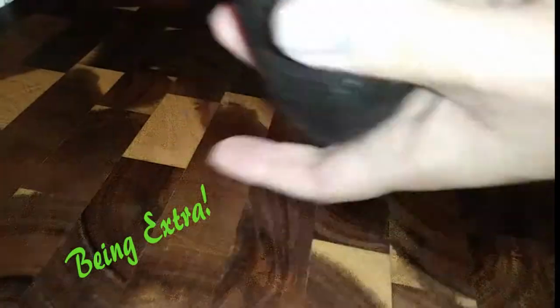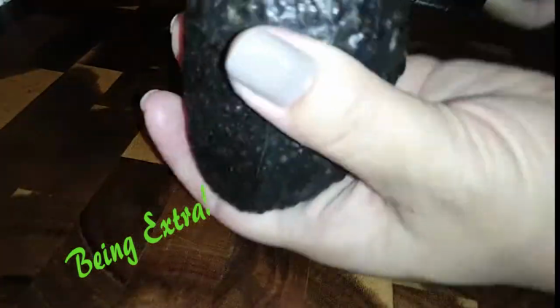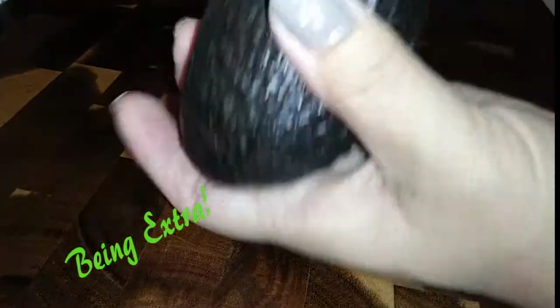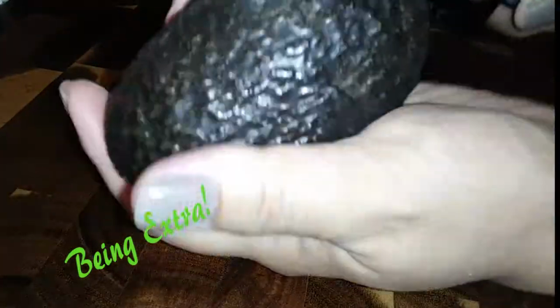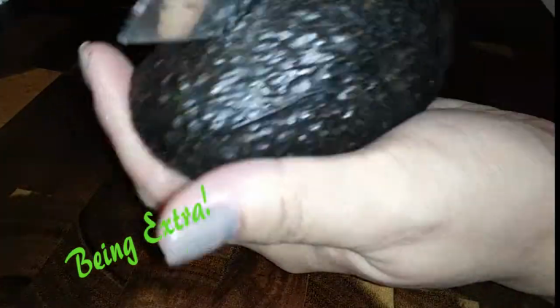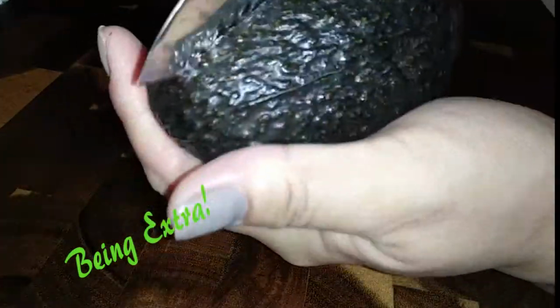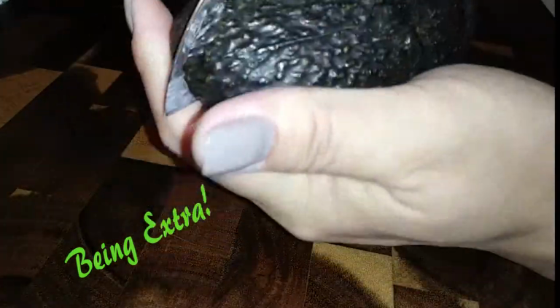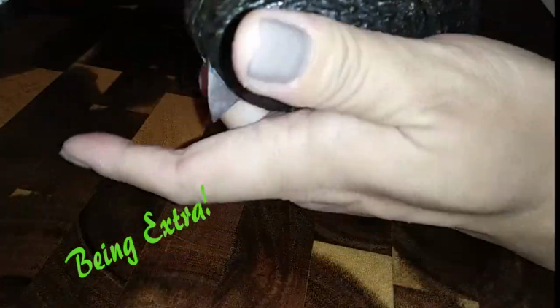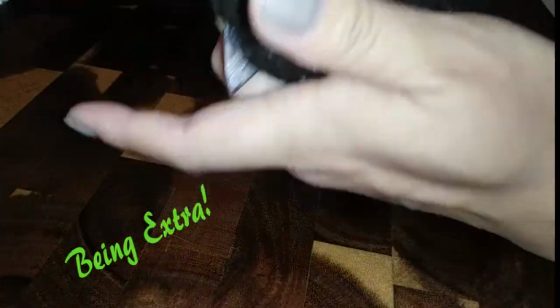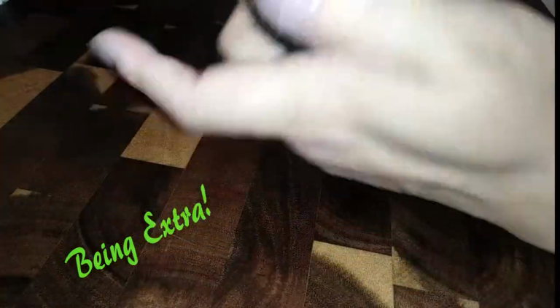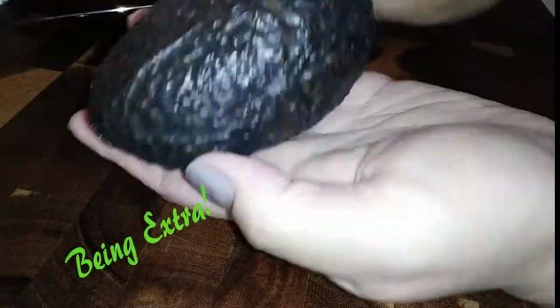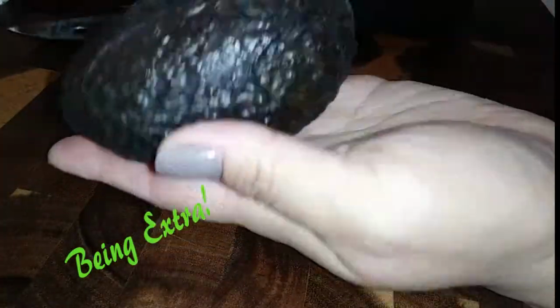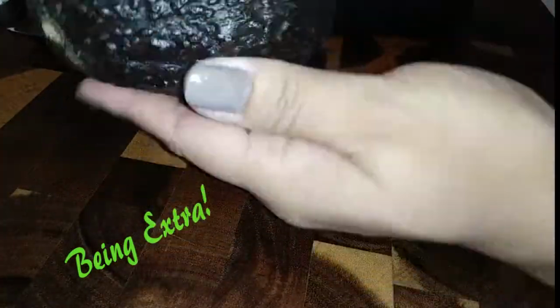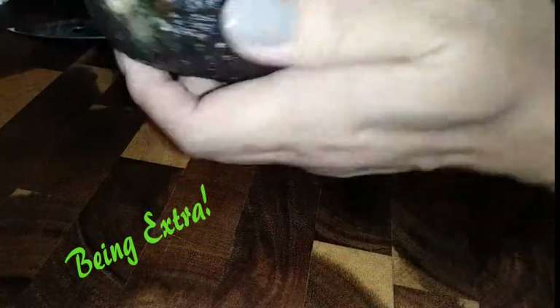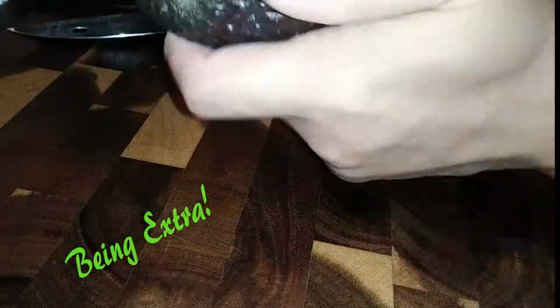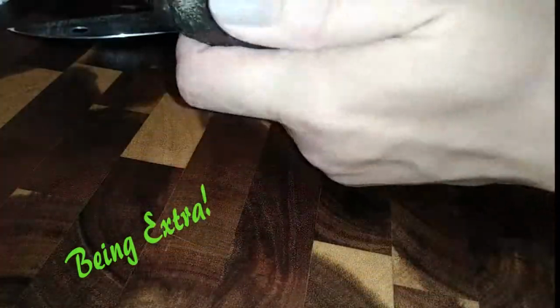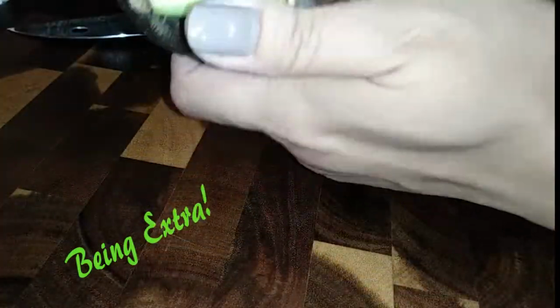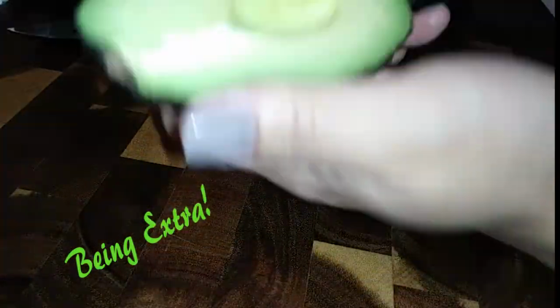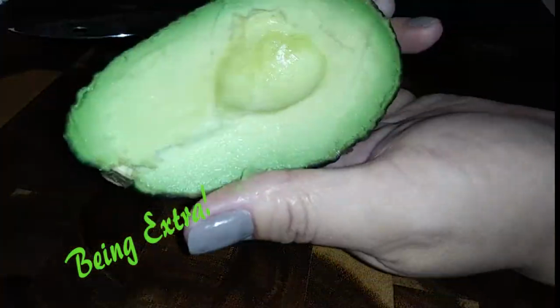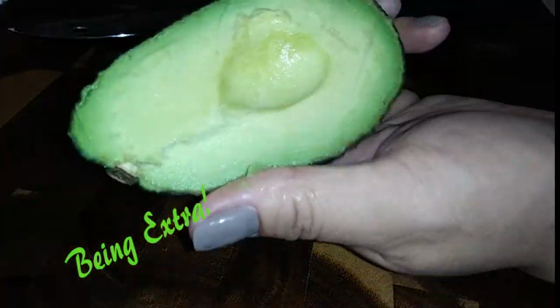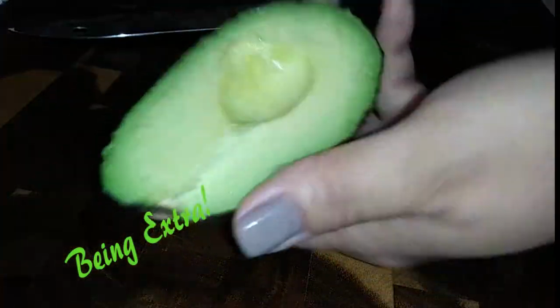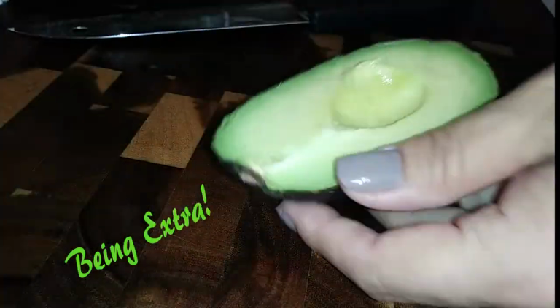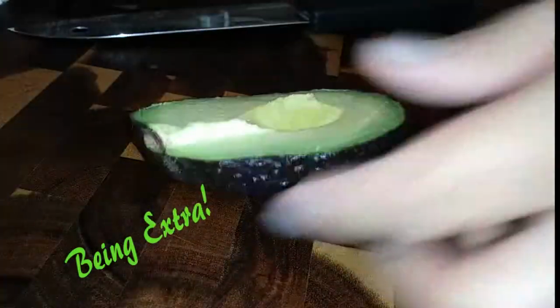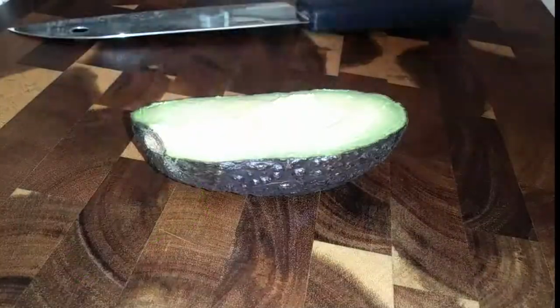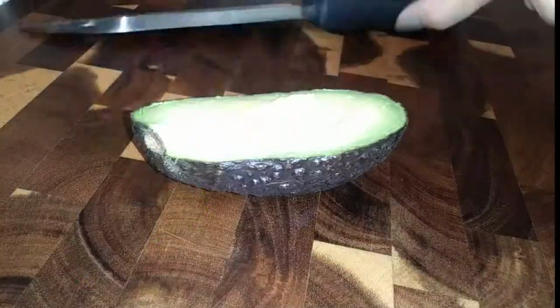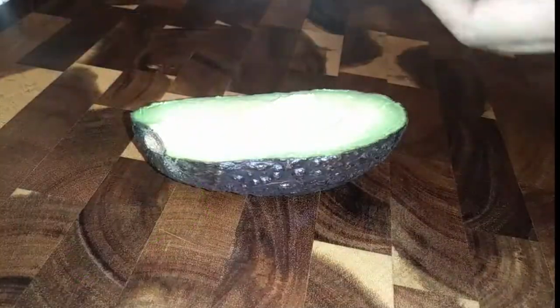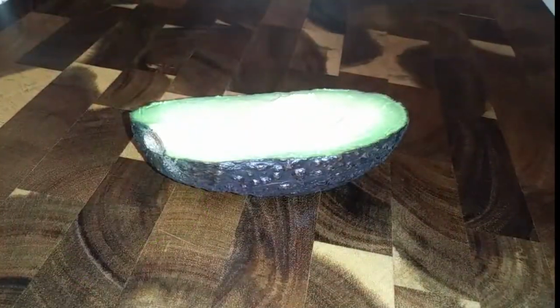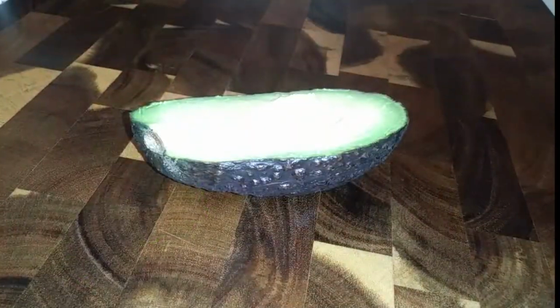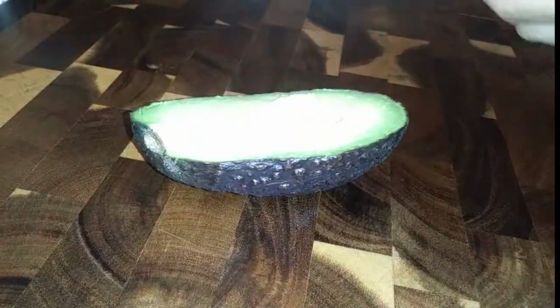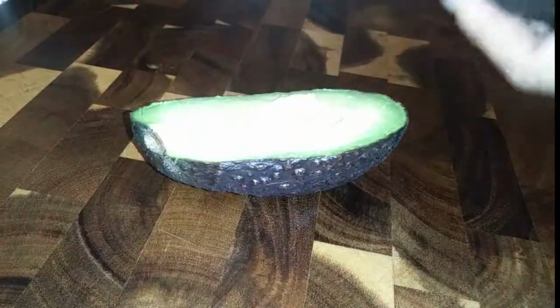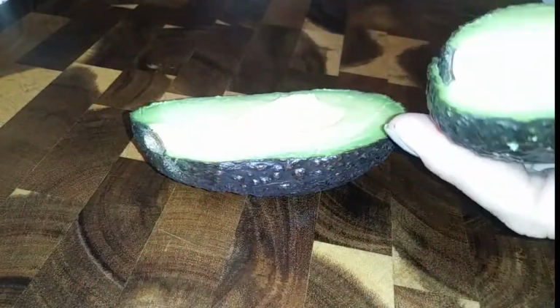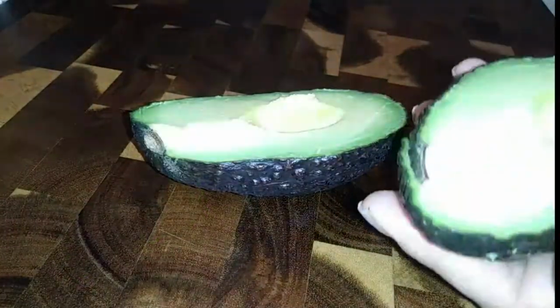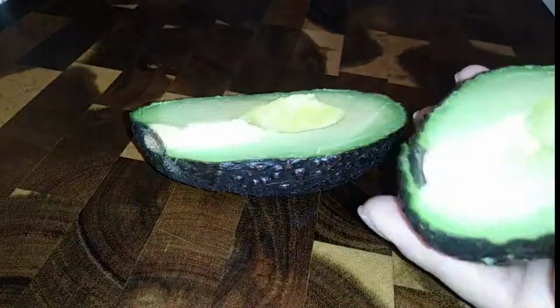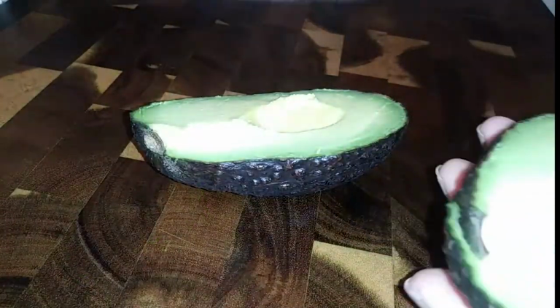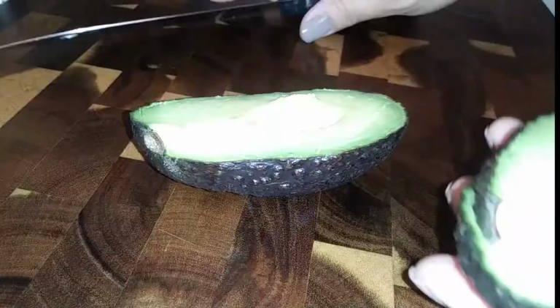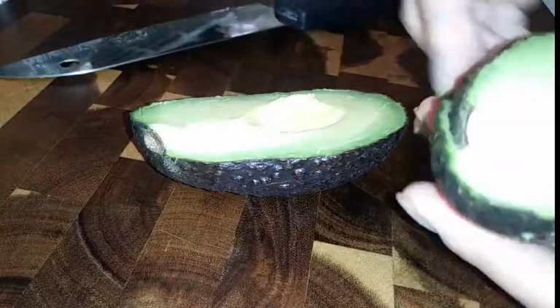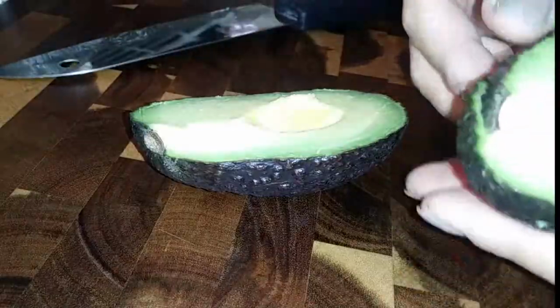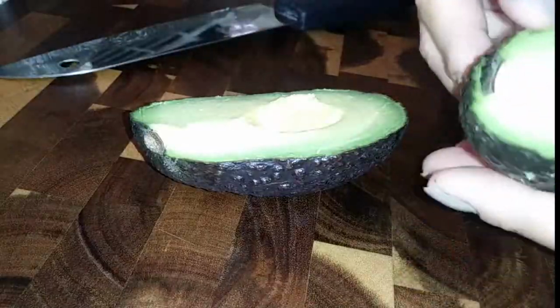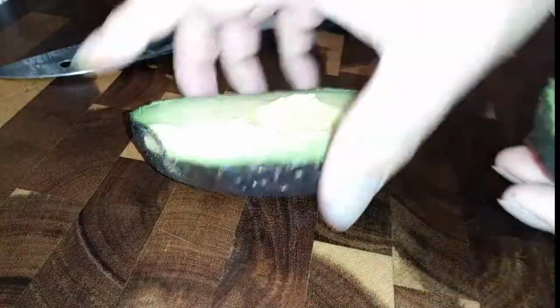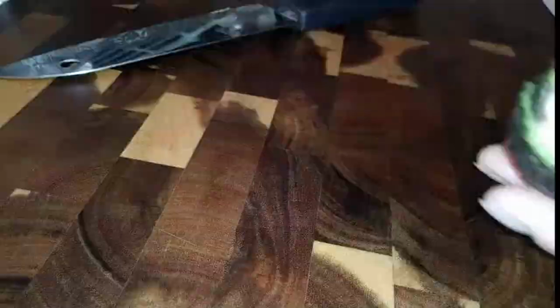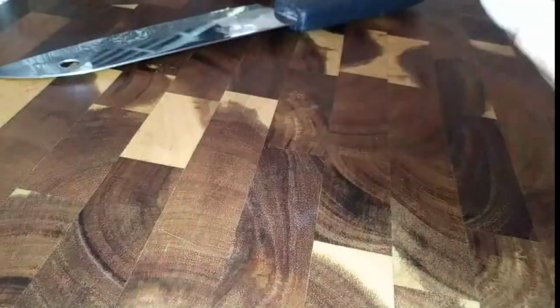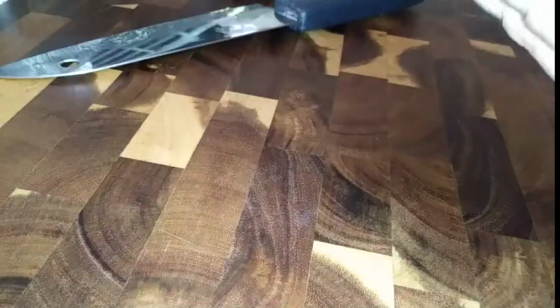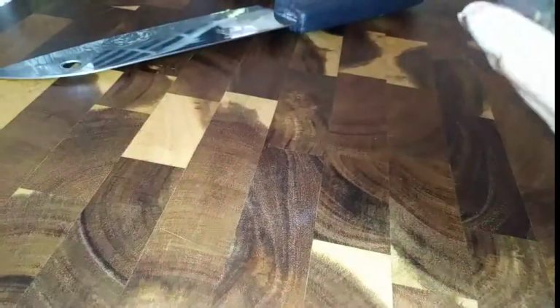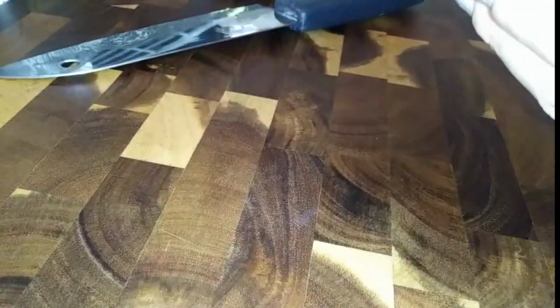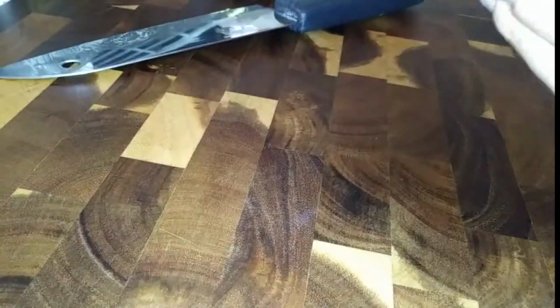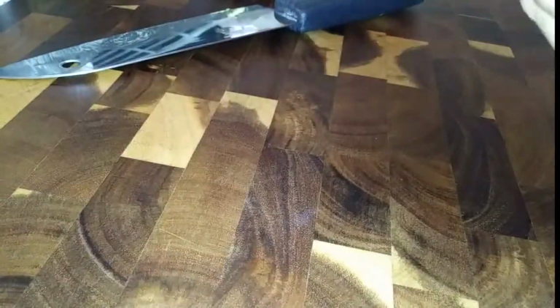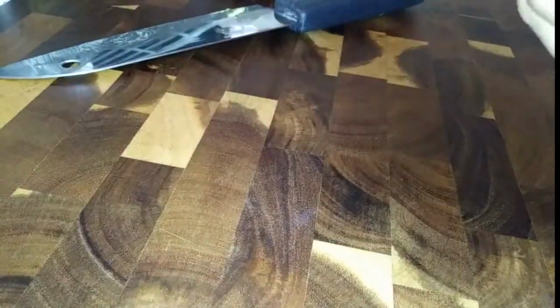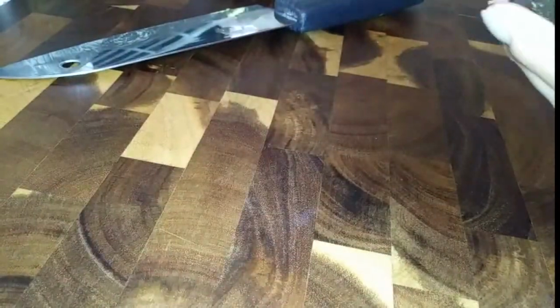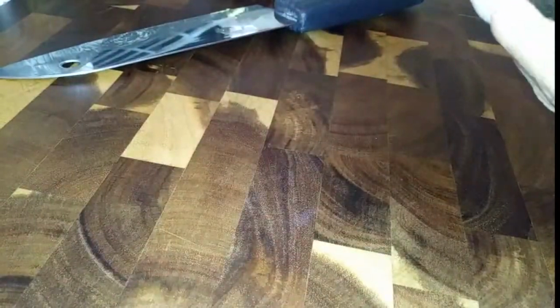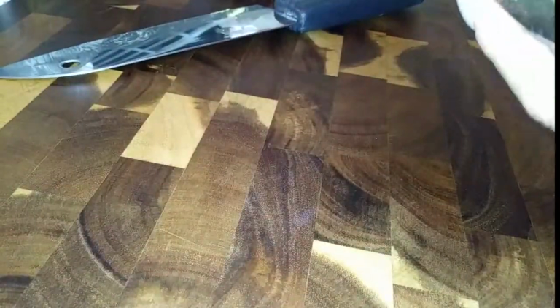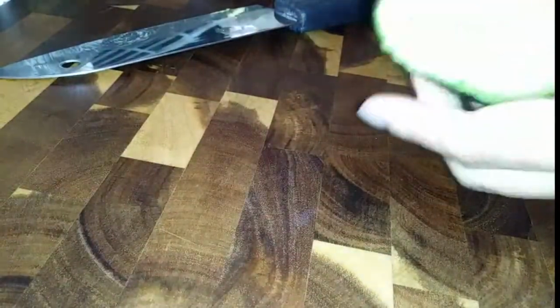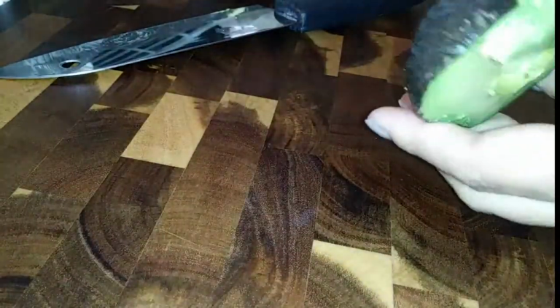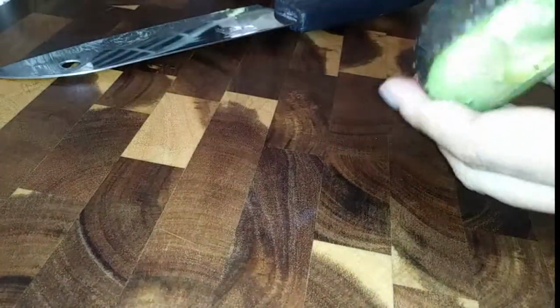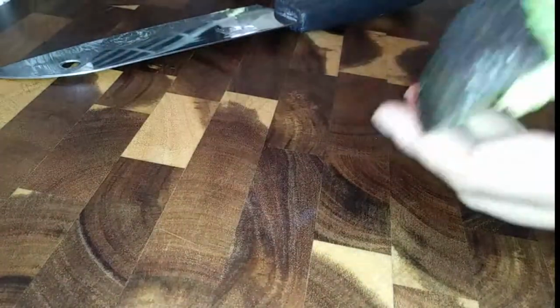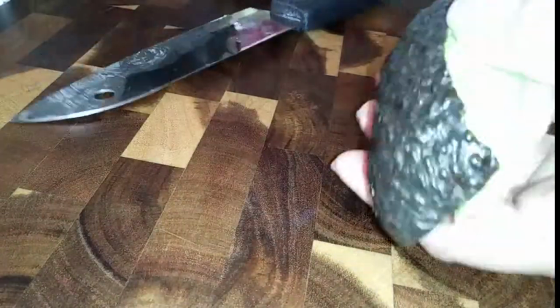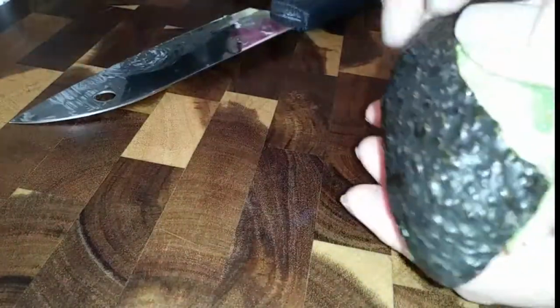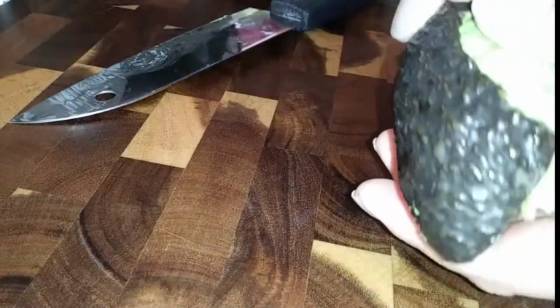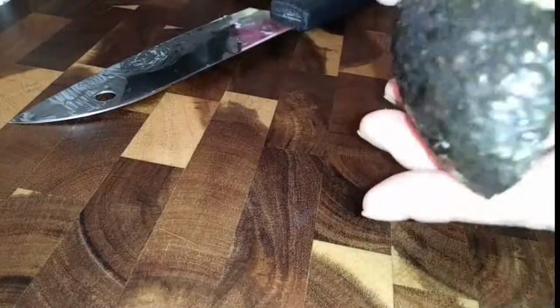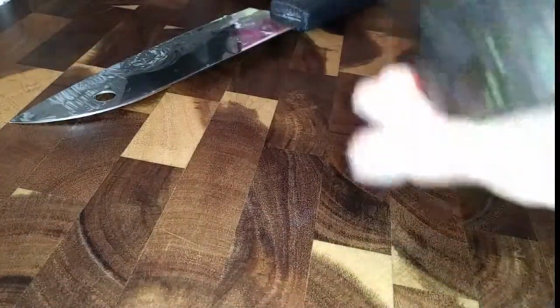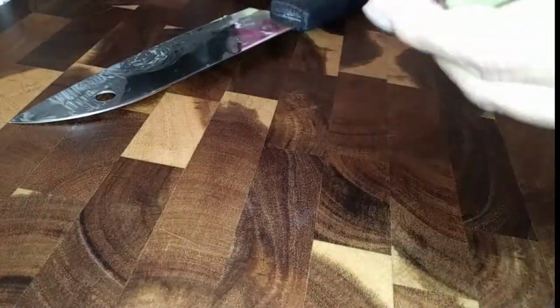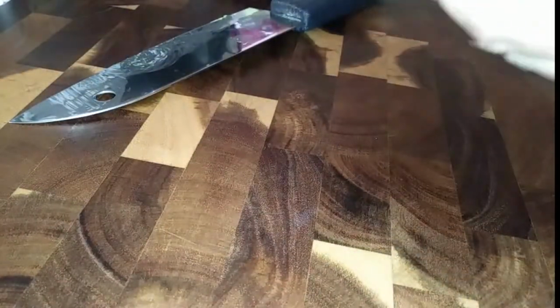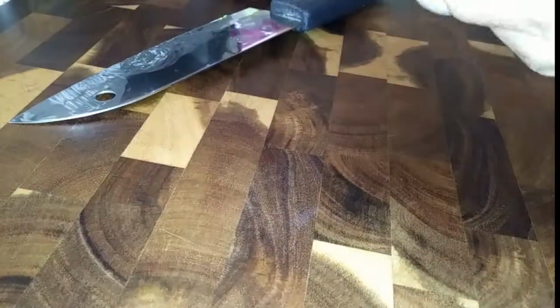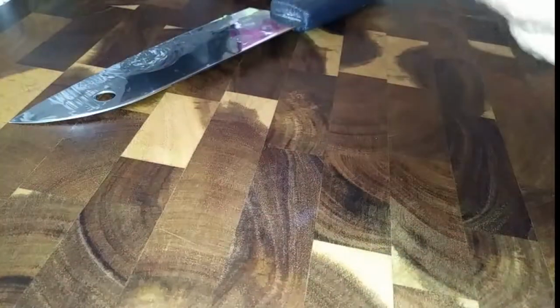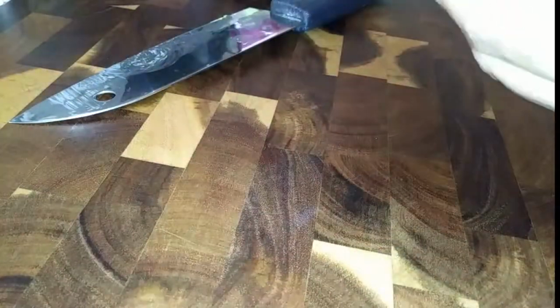So grab an avocado, cut it in half, remove the pit. You know you've picked a good avocado when you can easily peel off the skin of the avocado.